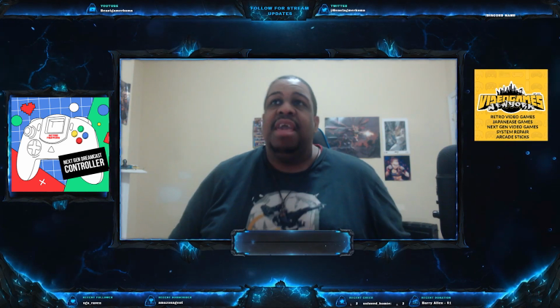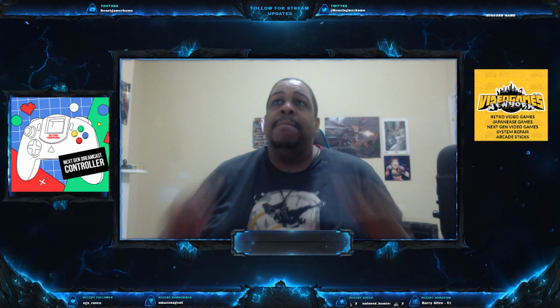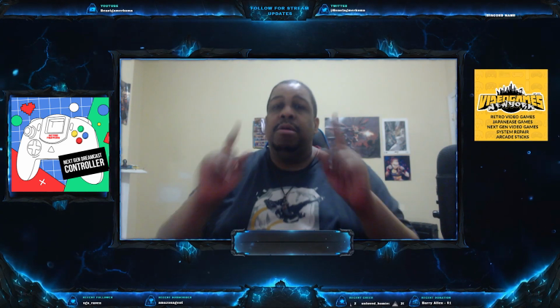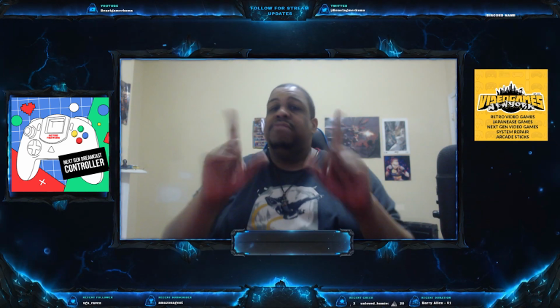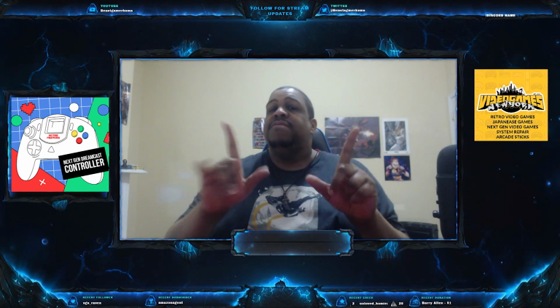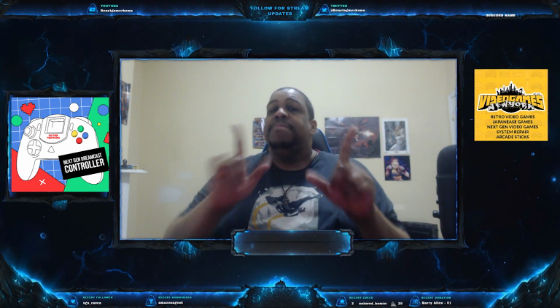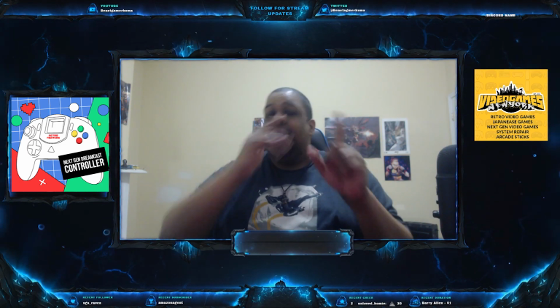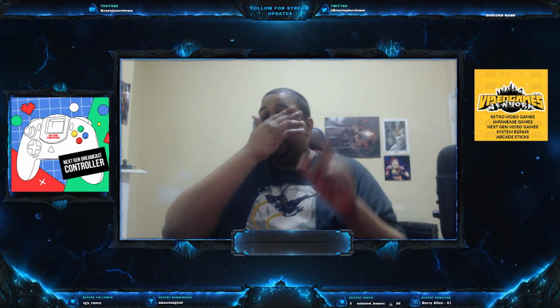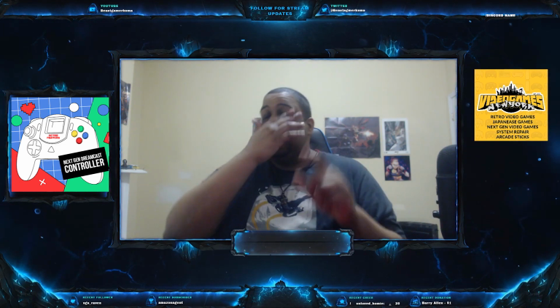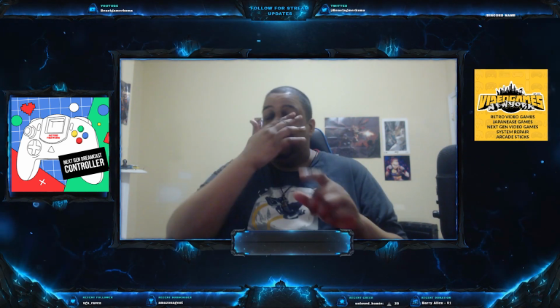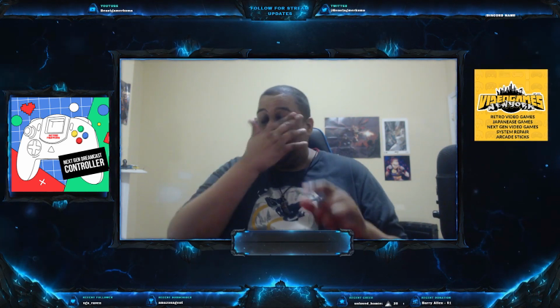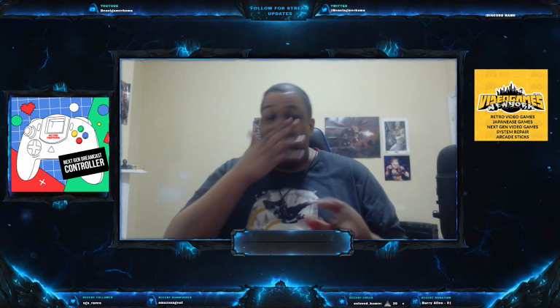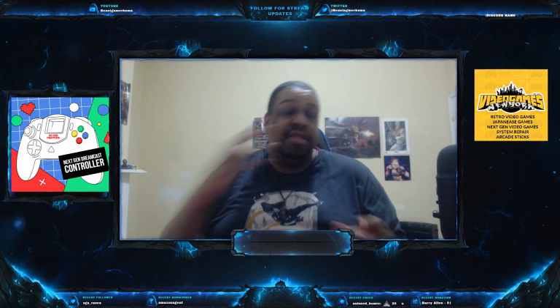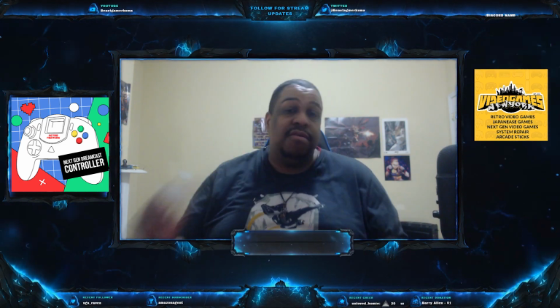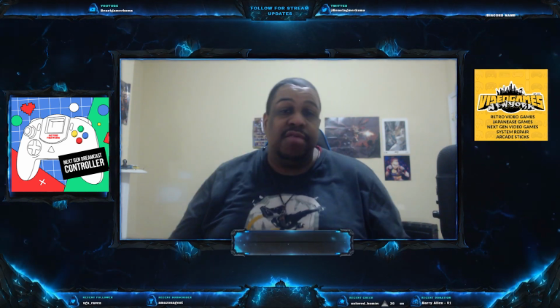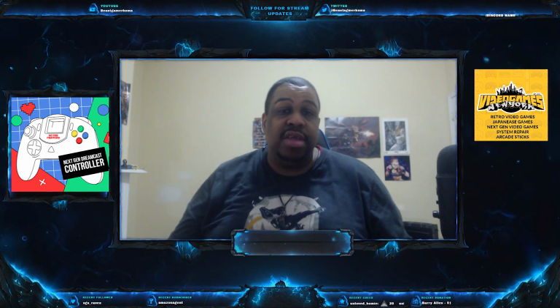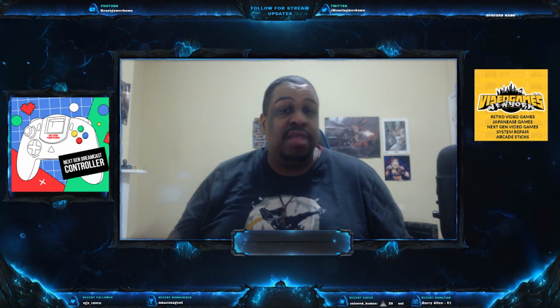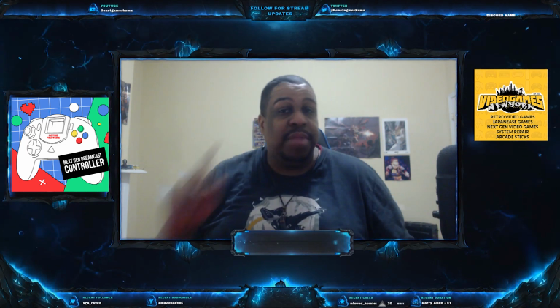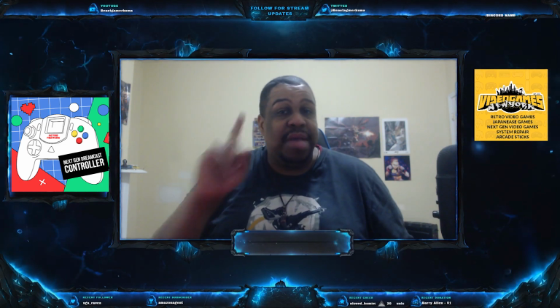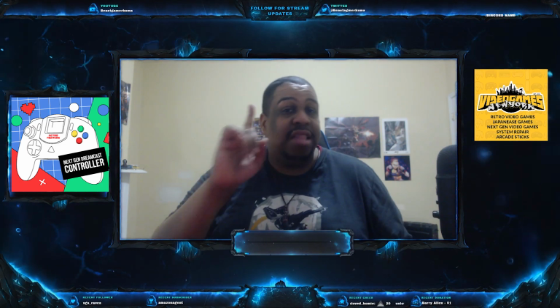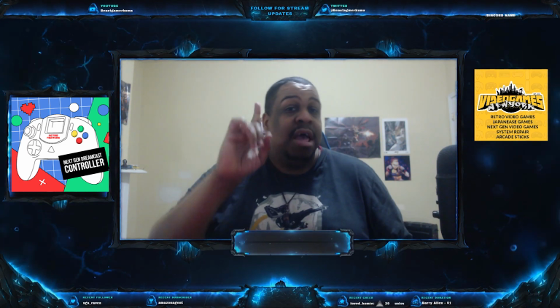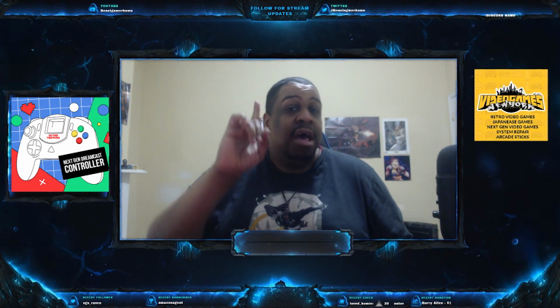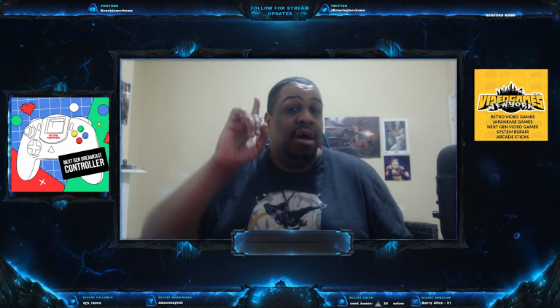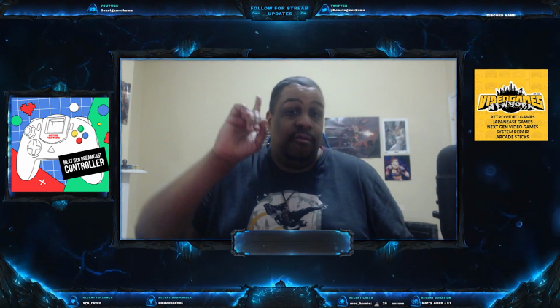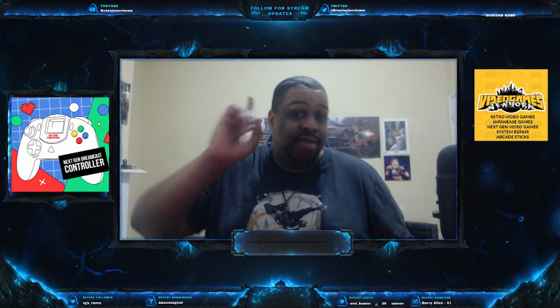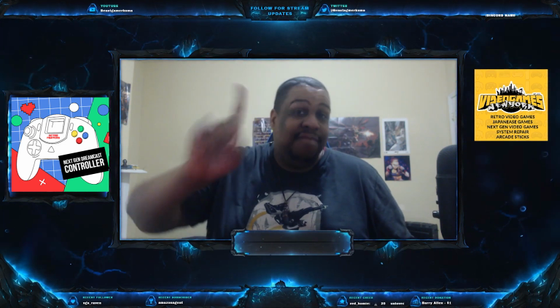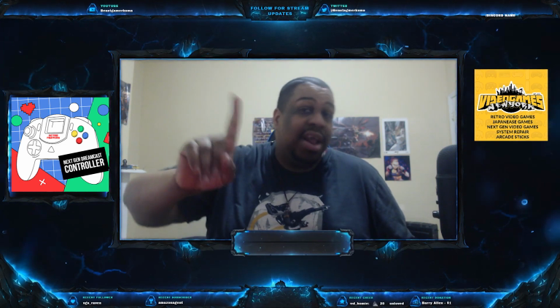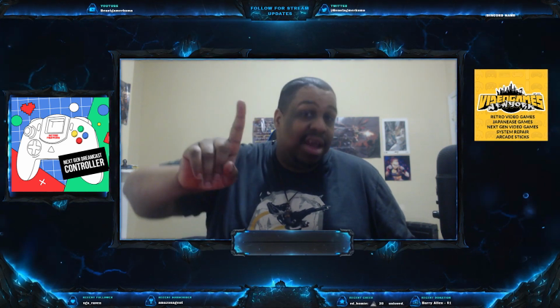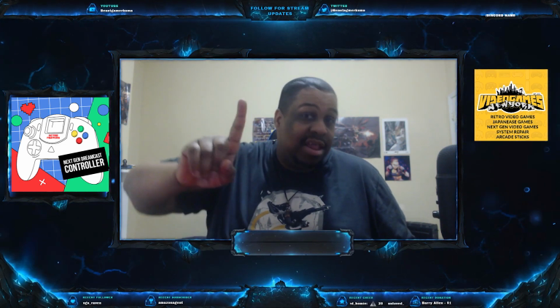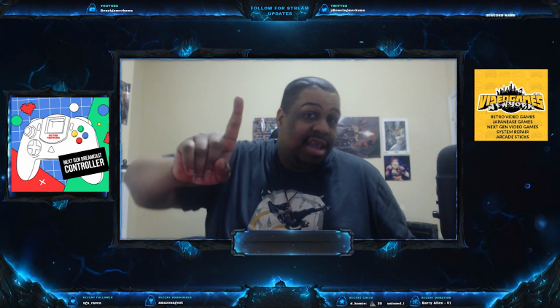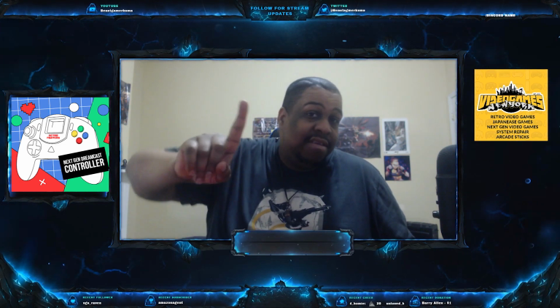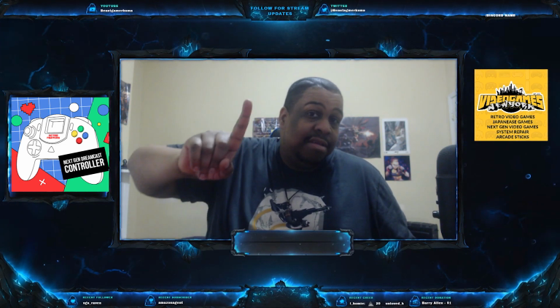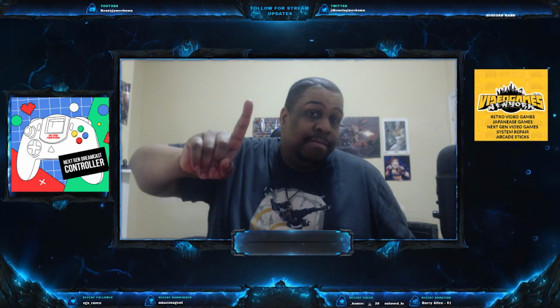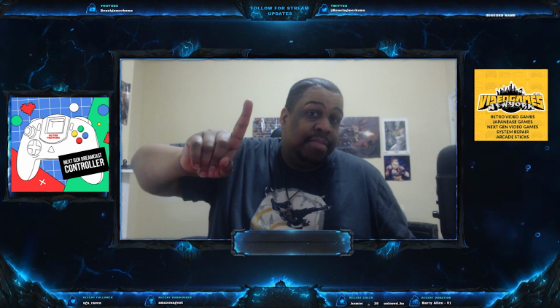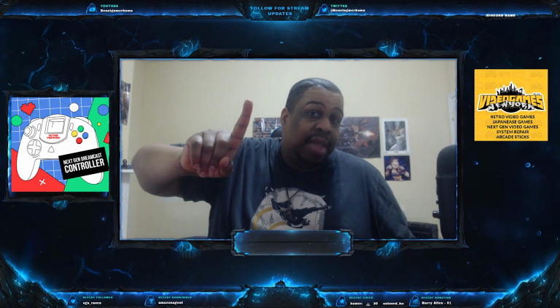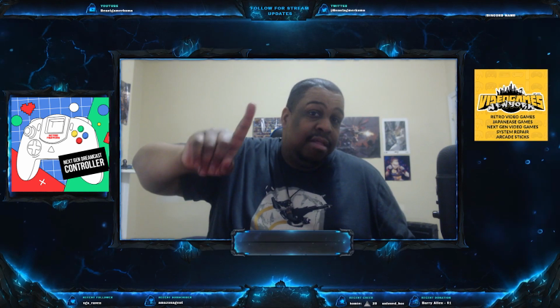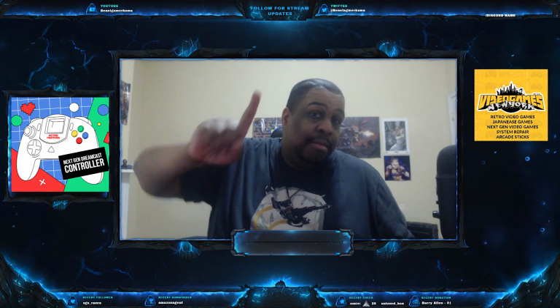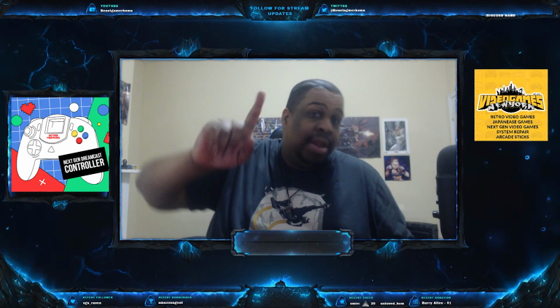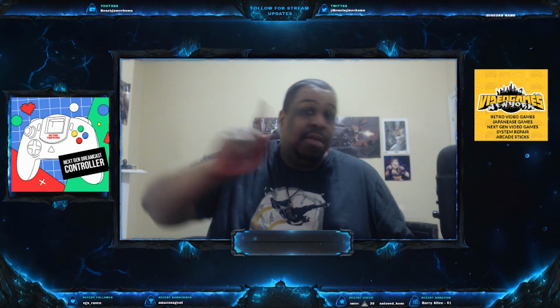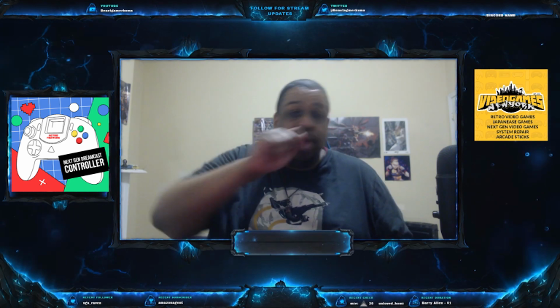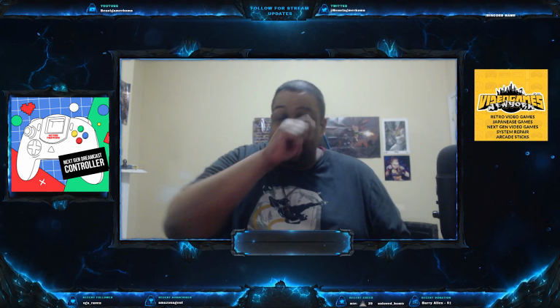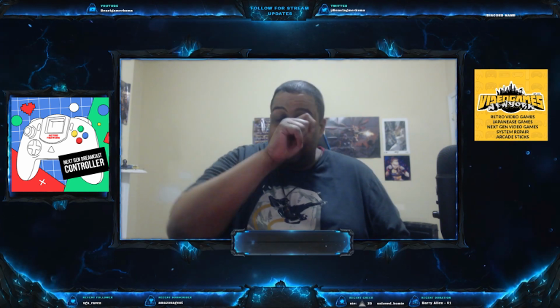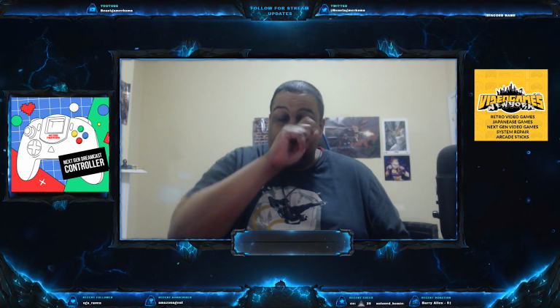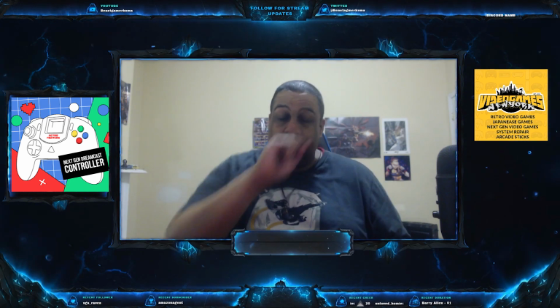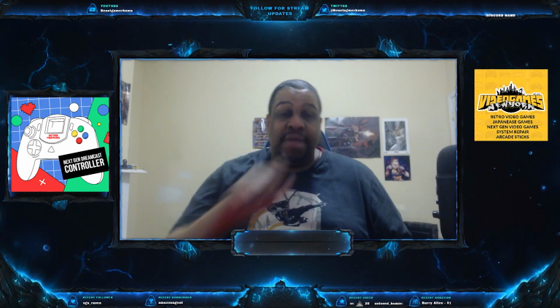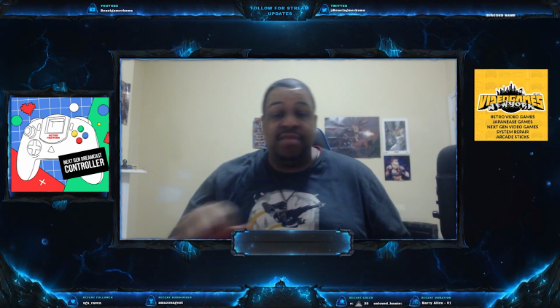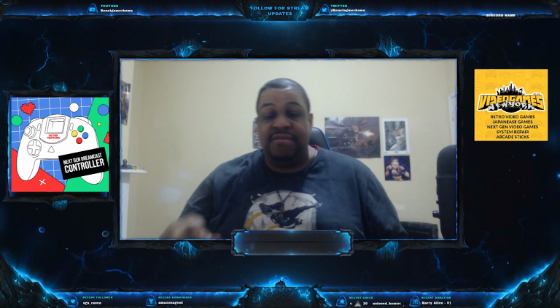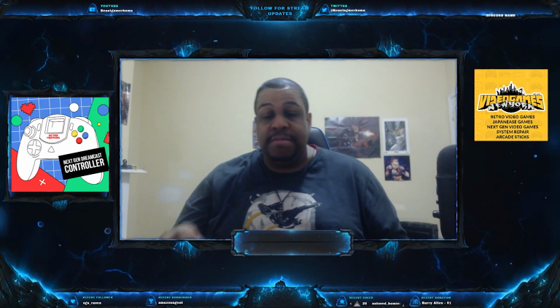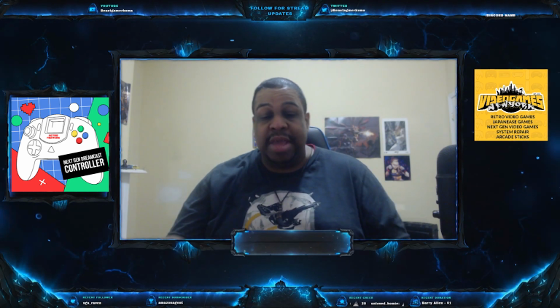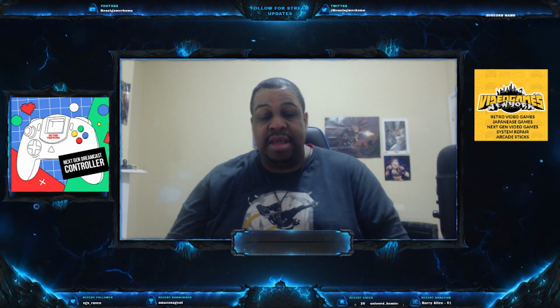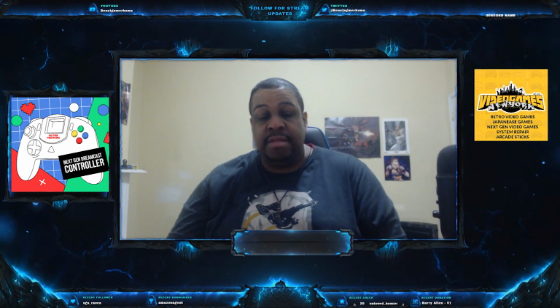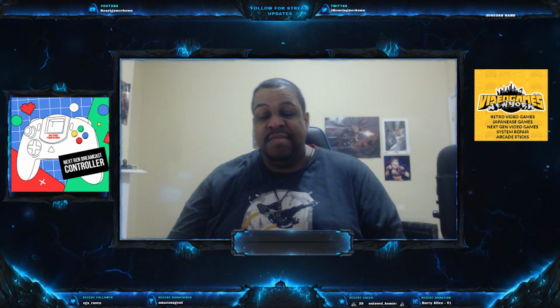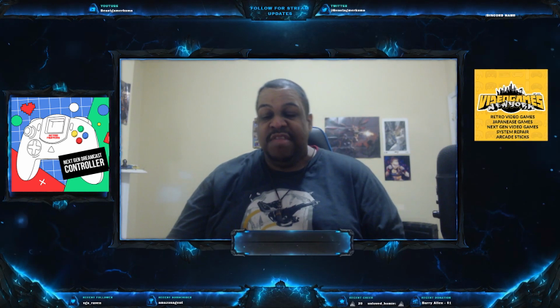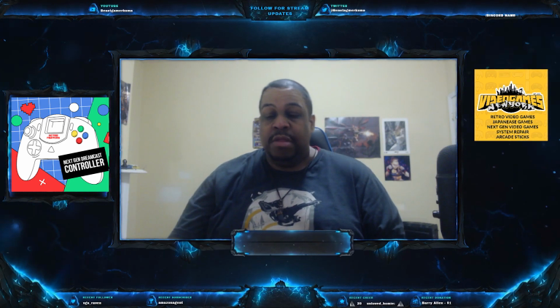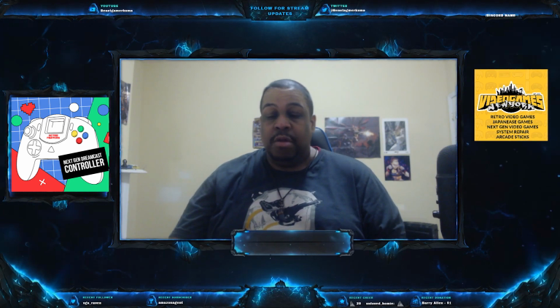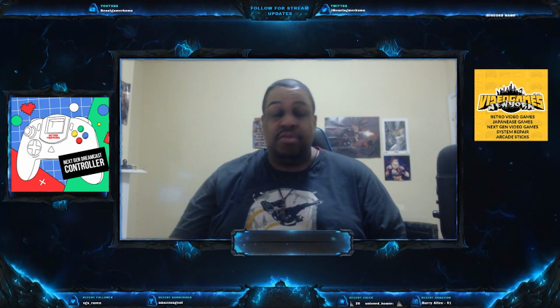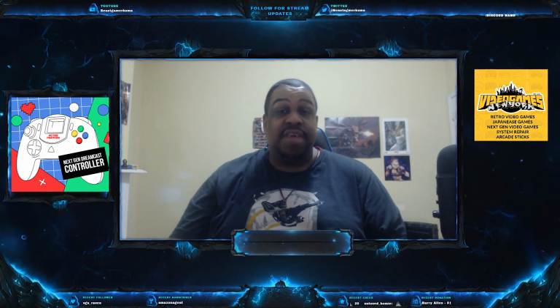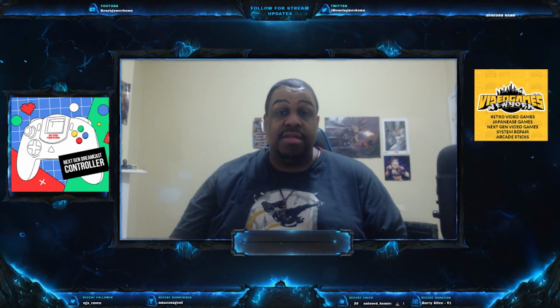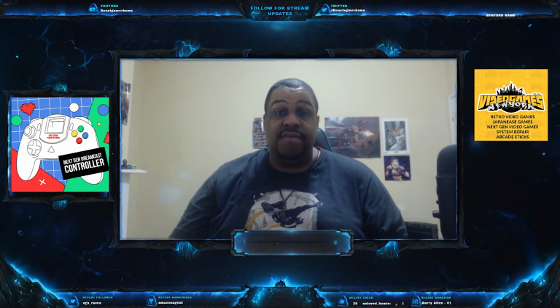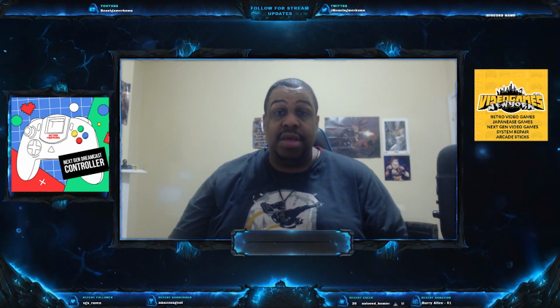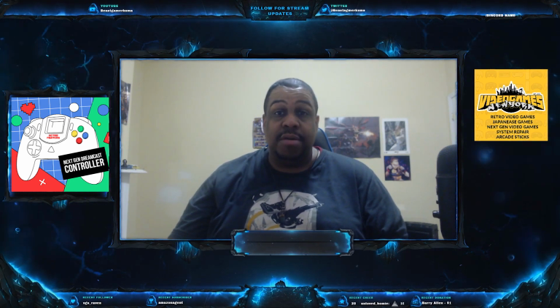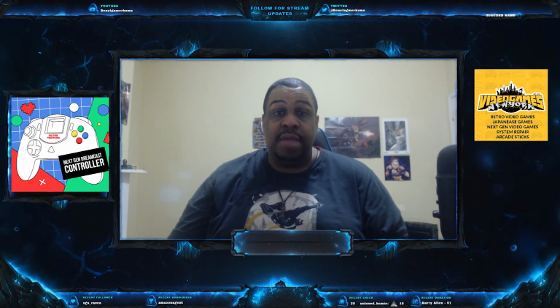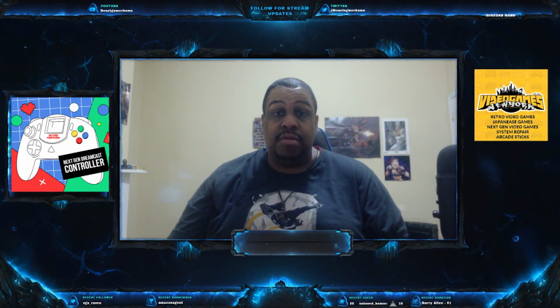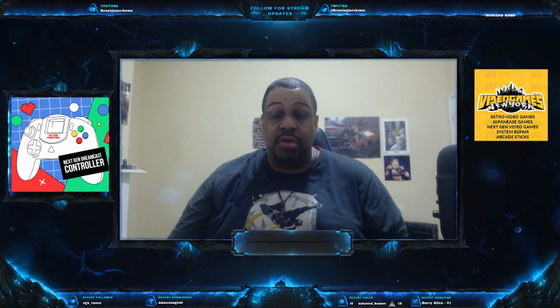Even though the Dreamcast has been discontinued for years, it has a revitalization thanks to many new games coming out for the Dreamcast. Also, shout out to Video Games New York.